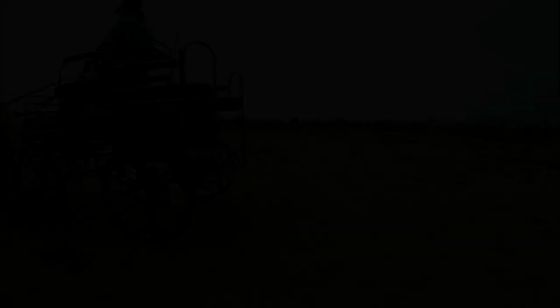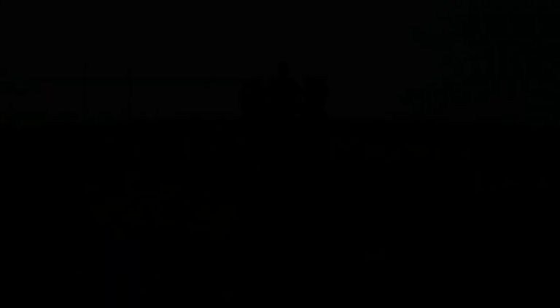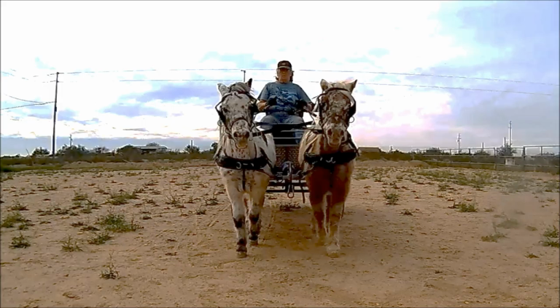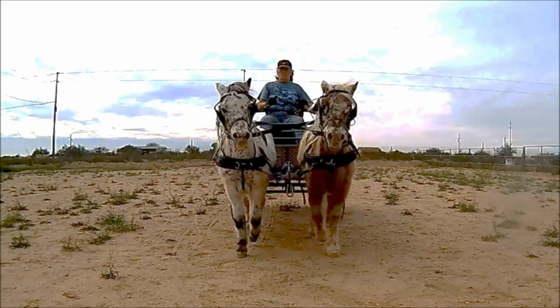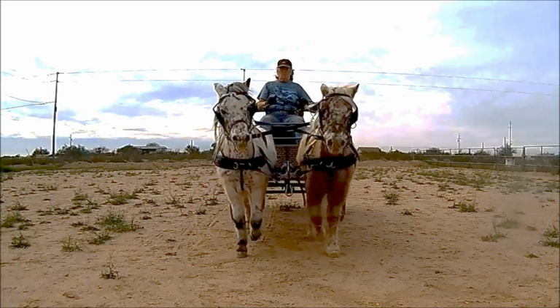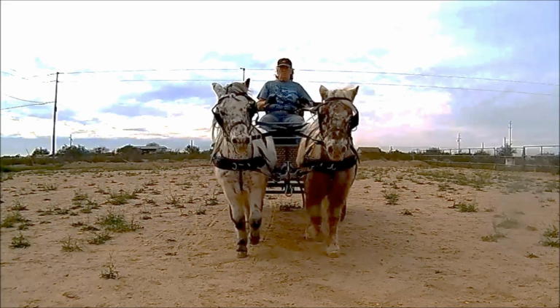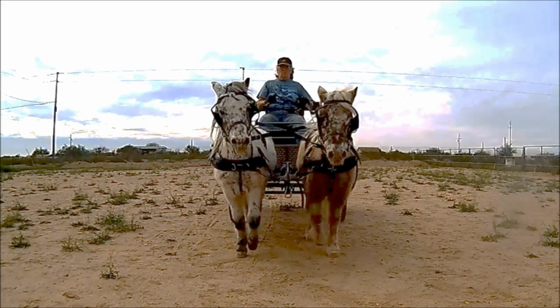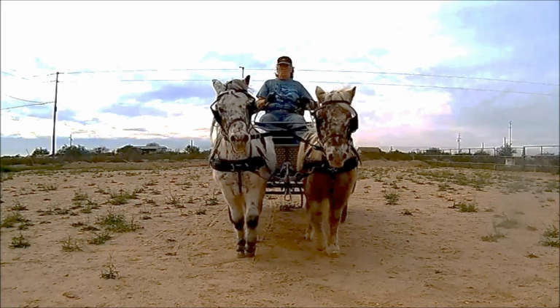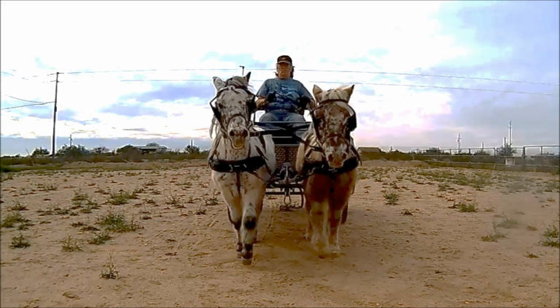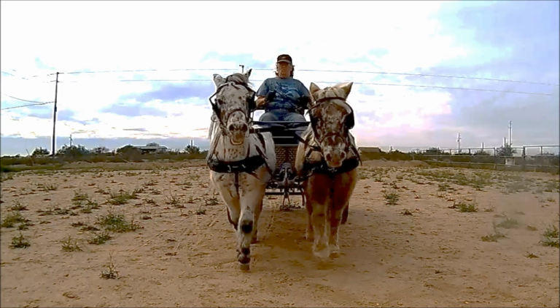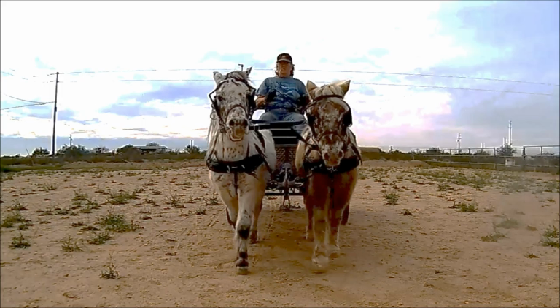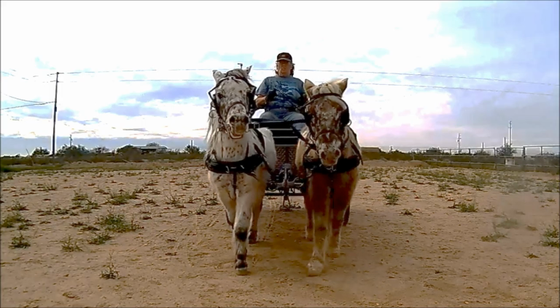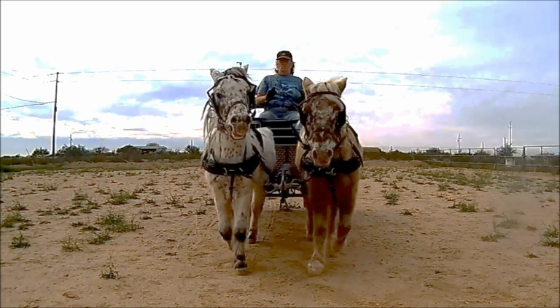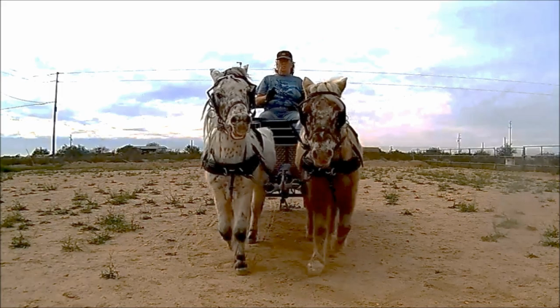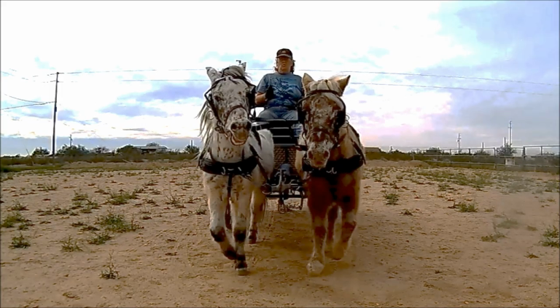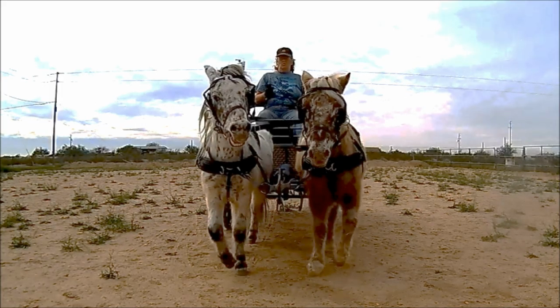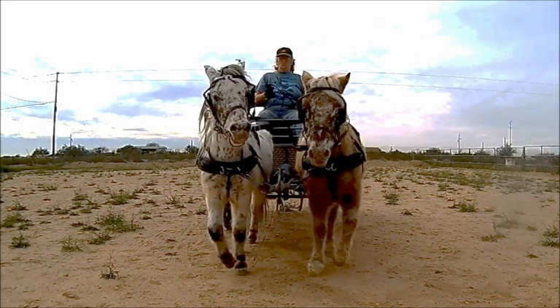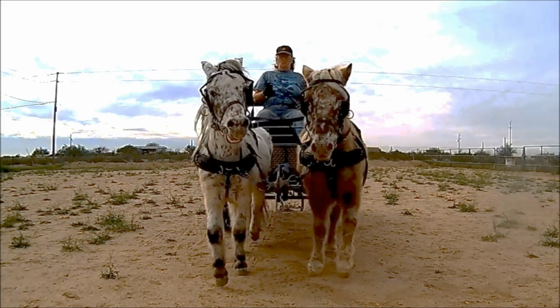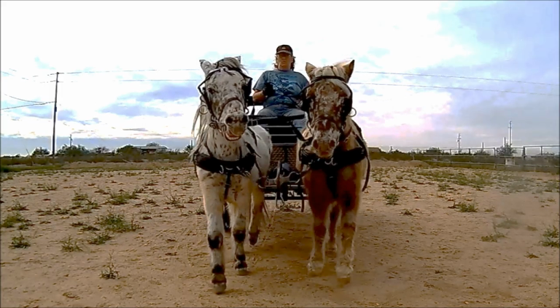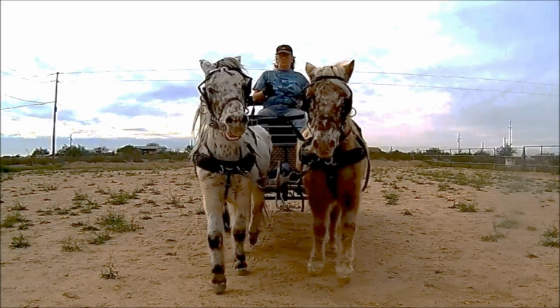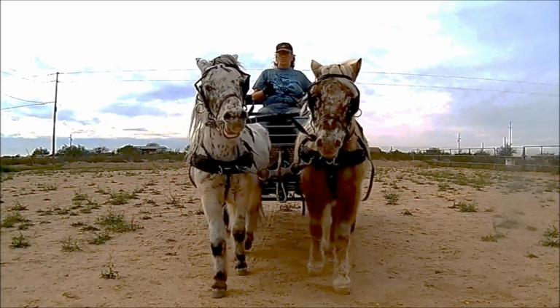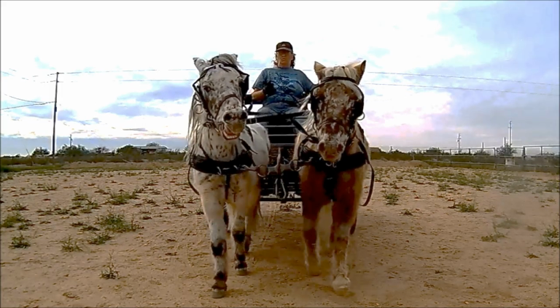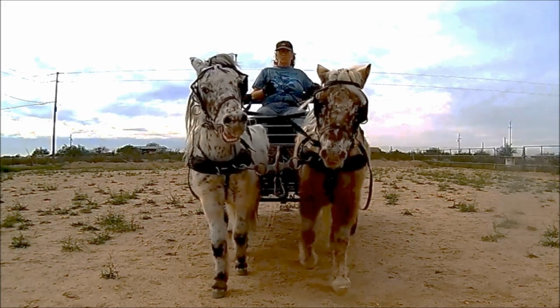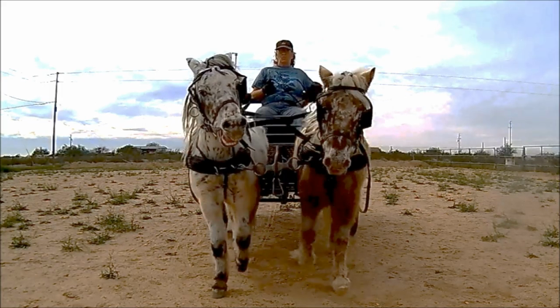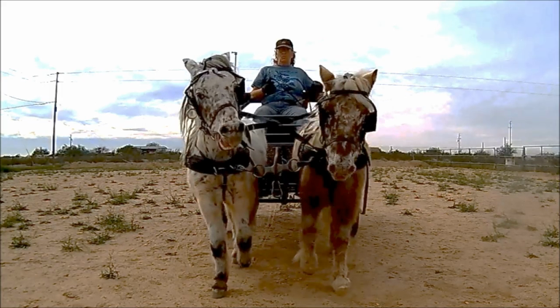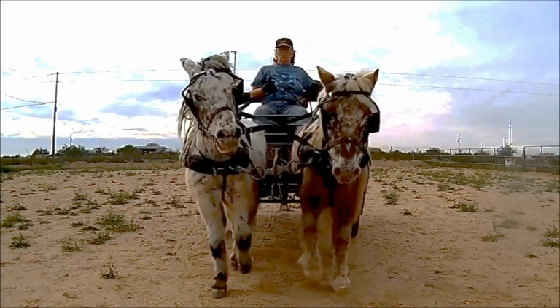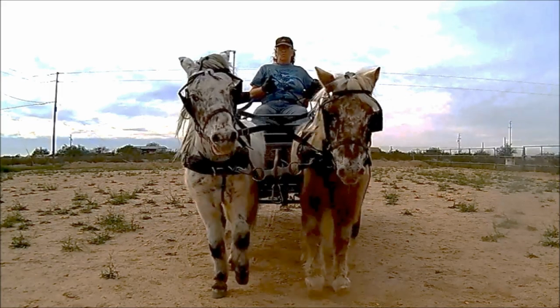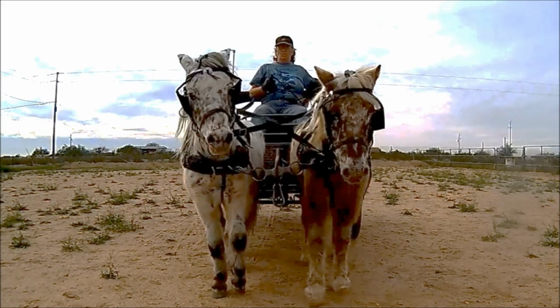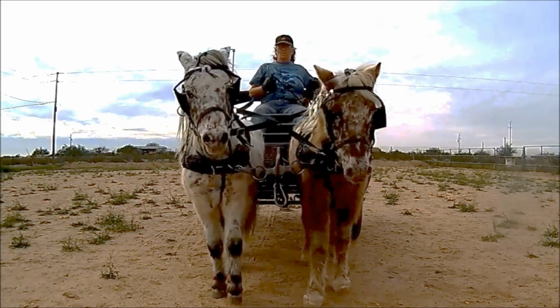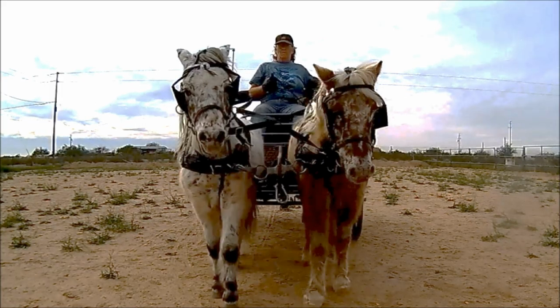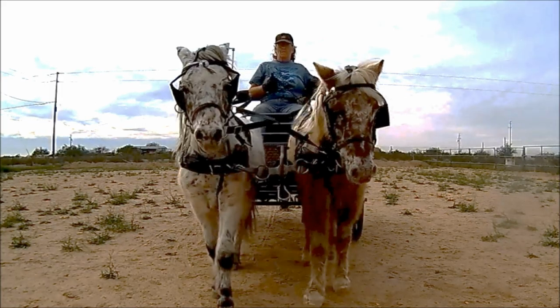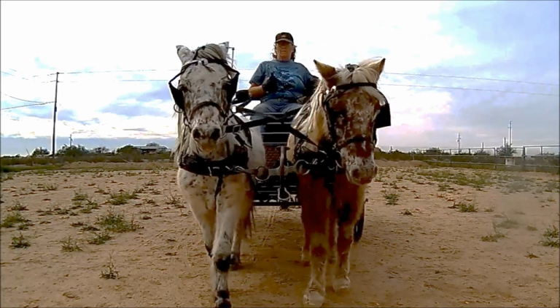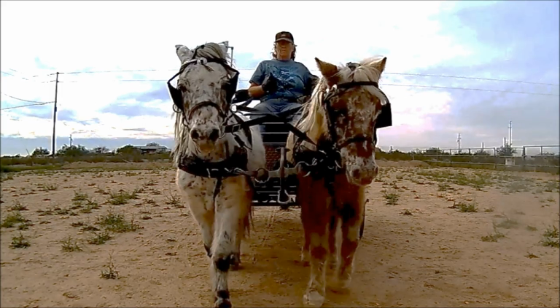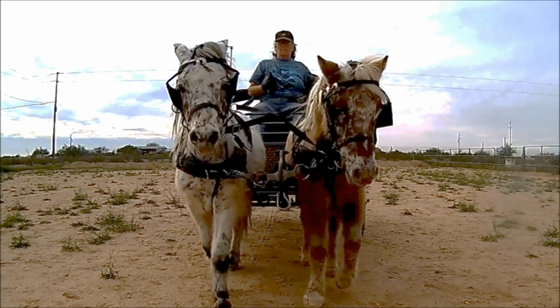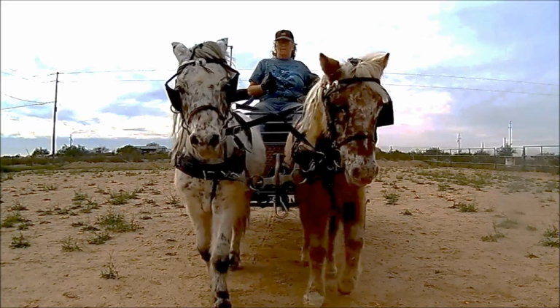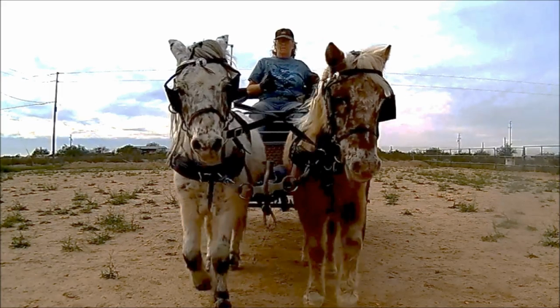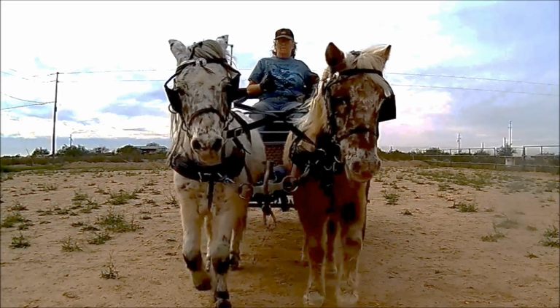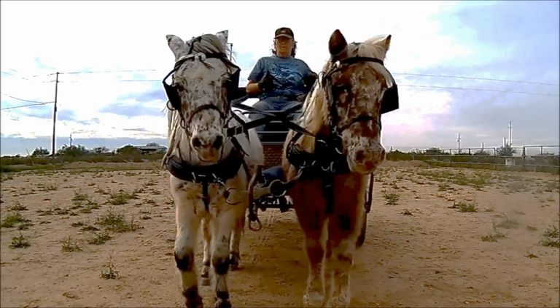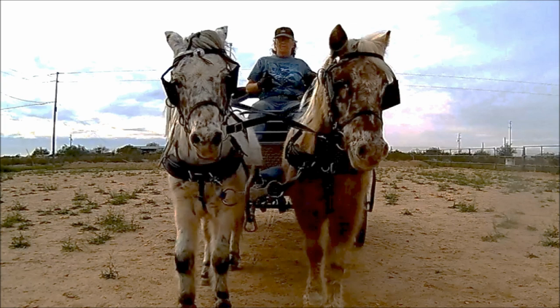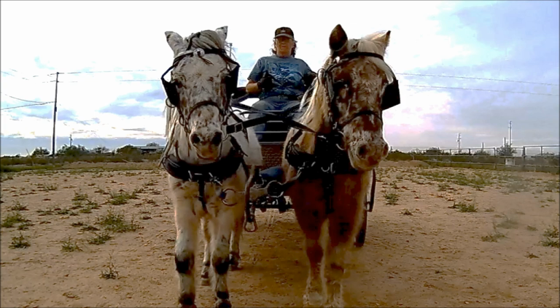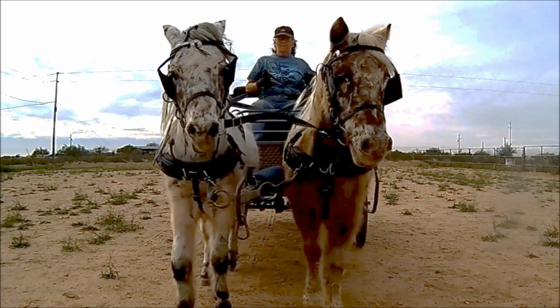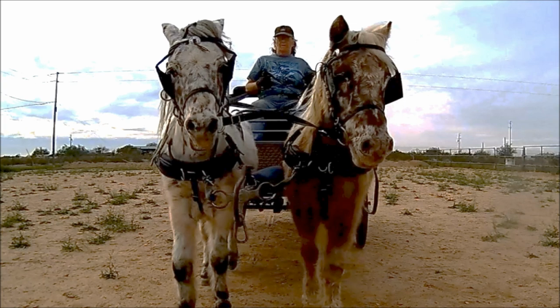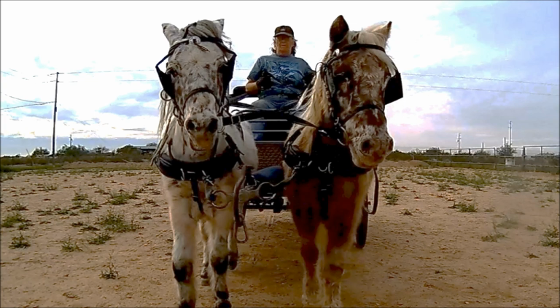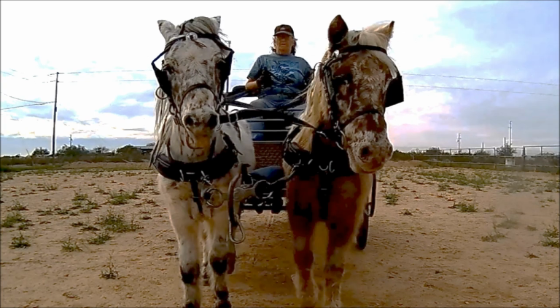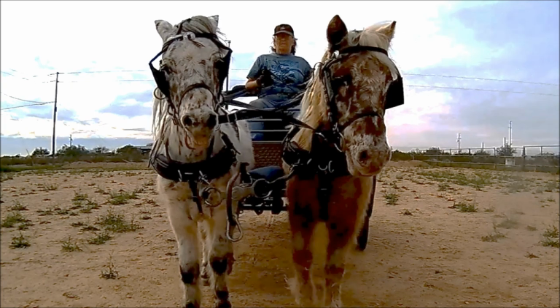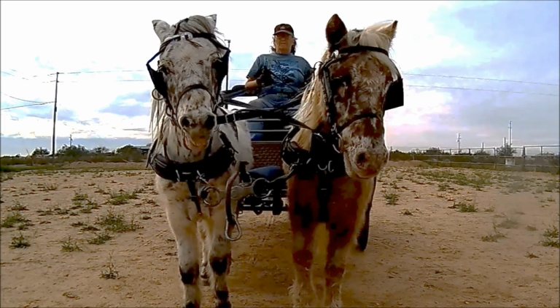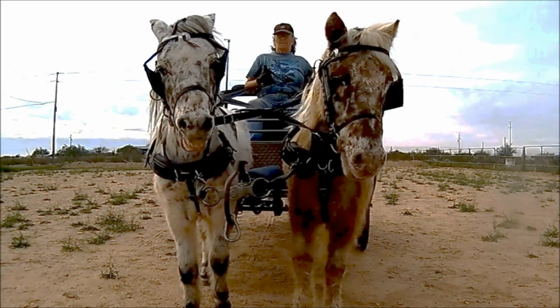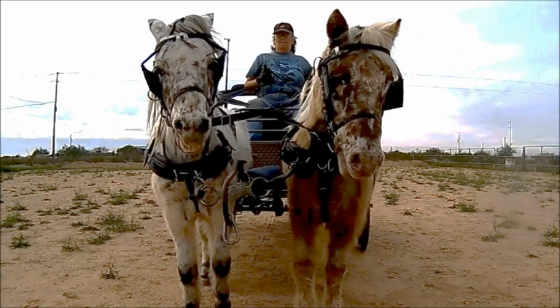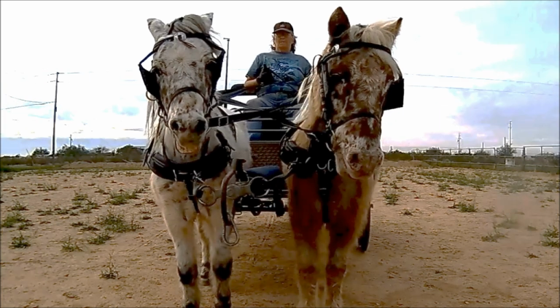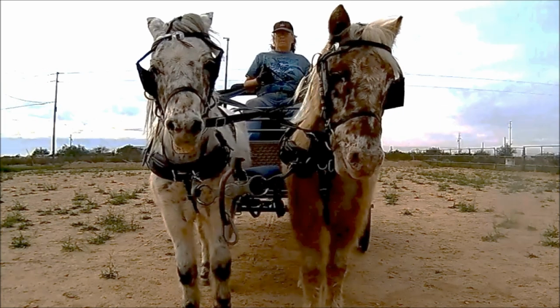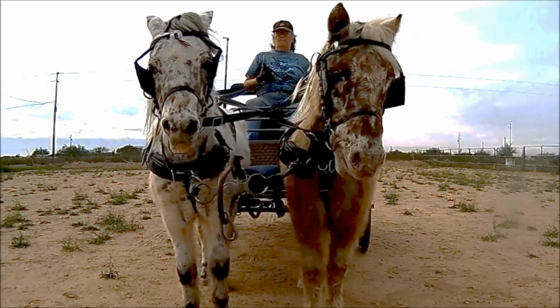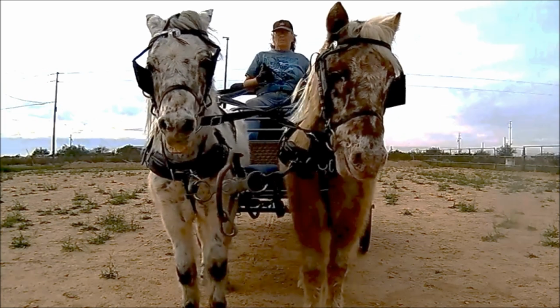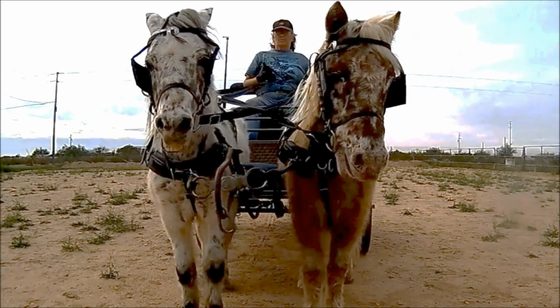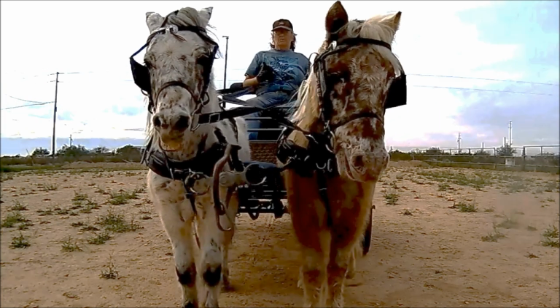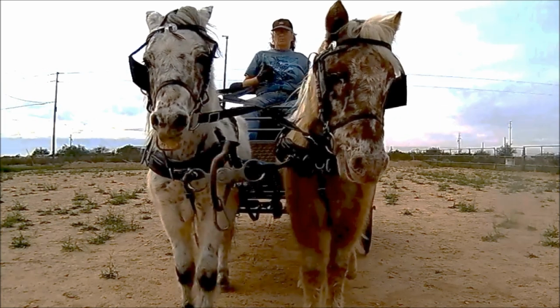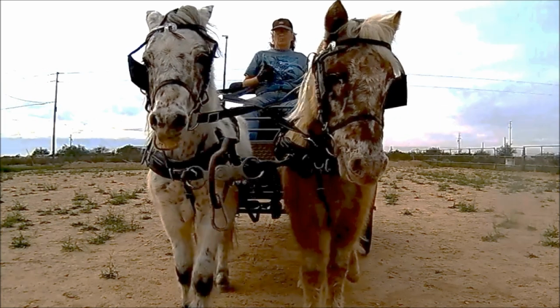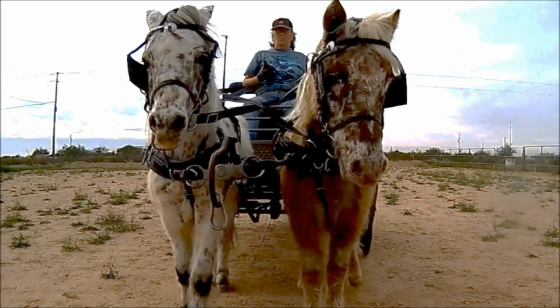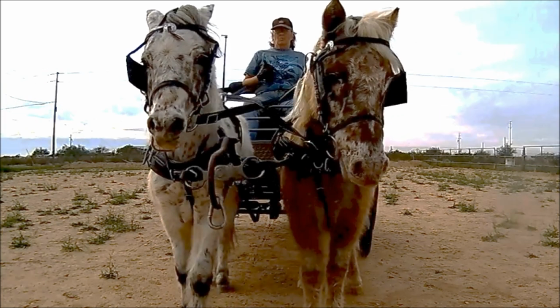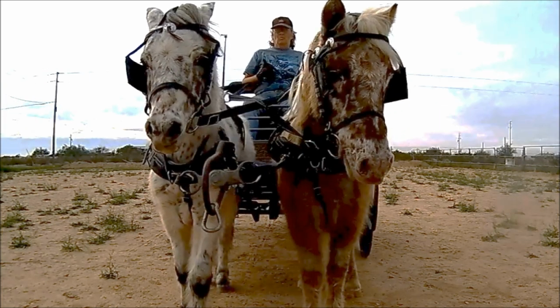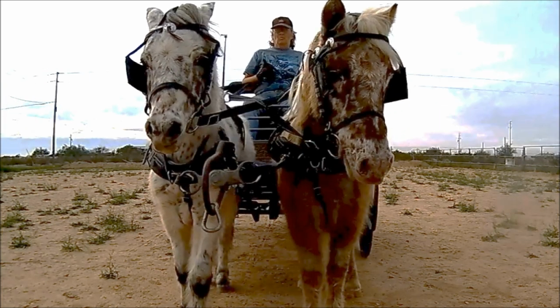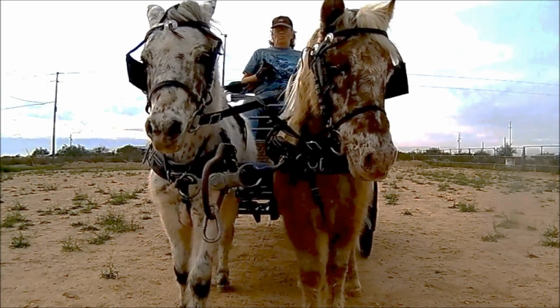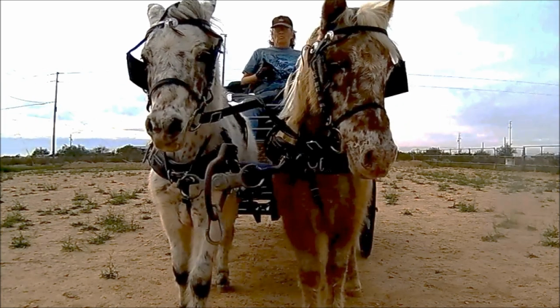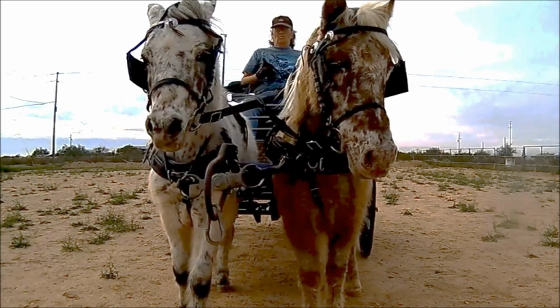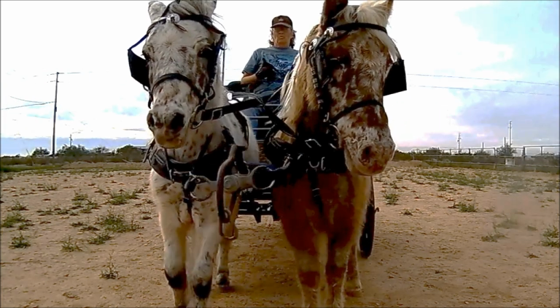This is the front view of the fixed pole strap. Watch the pole, breast collars, and the horses.